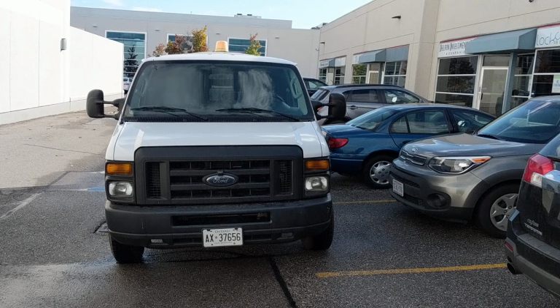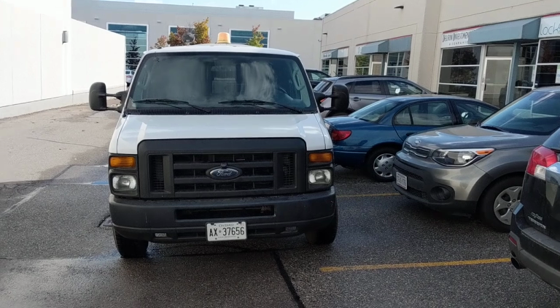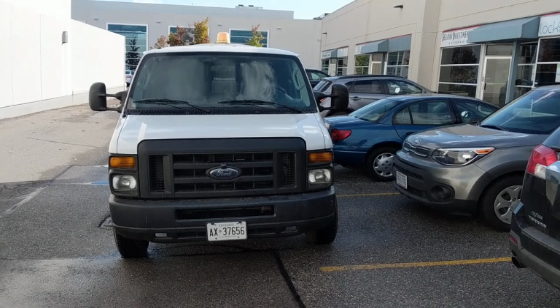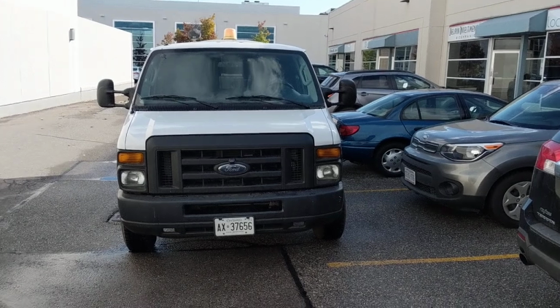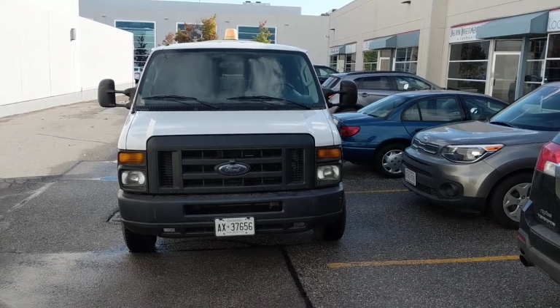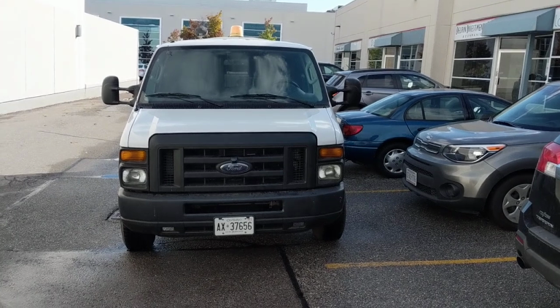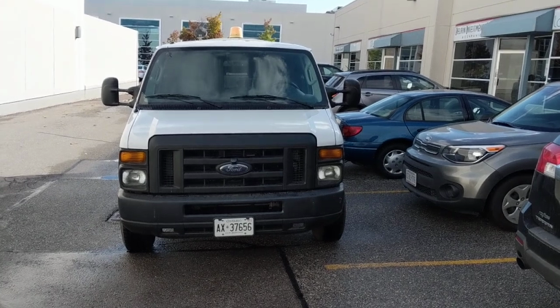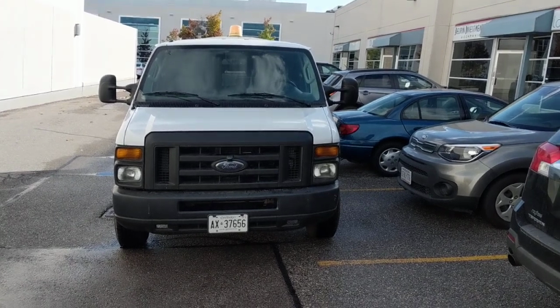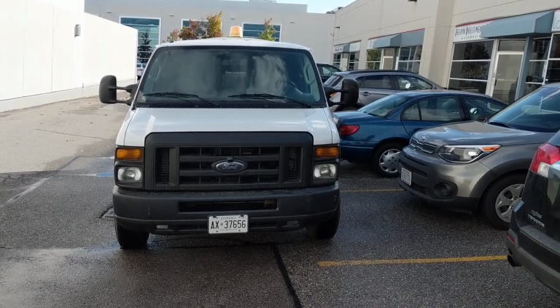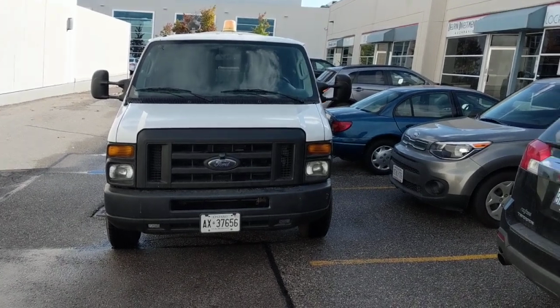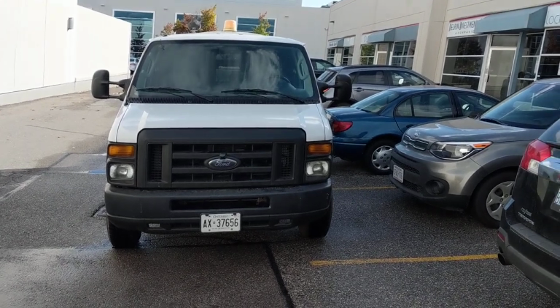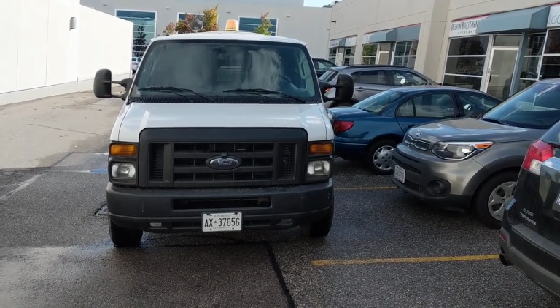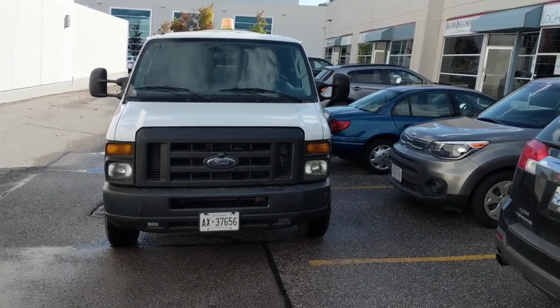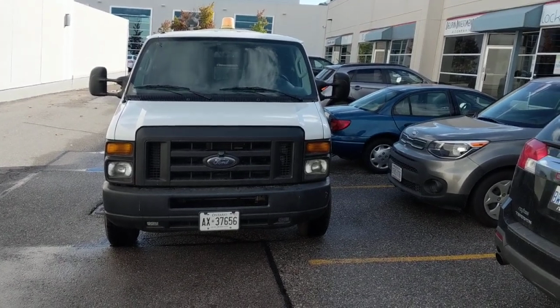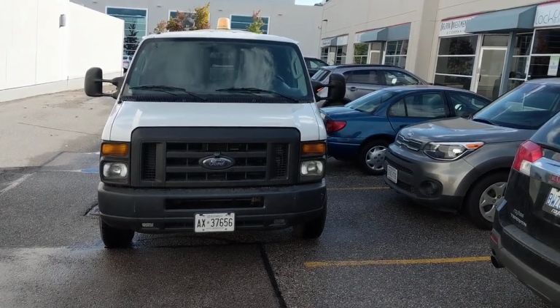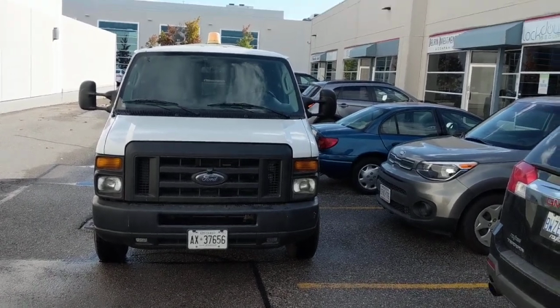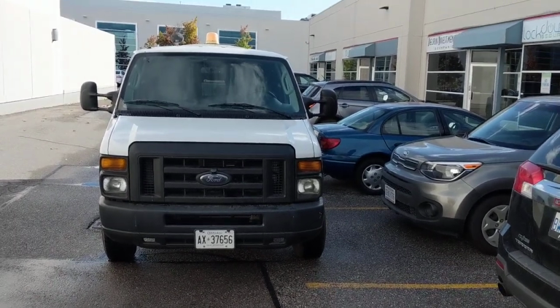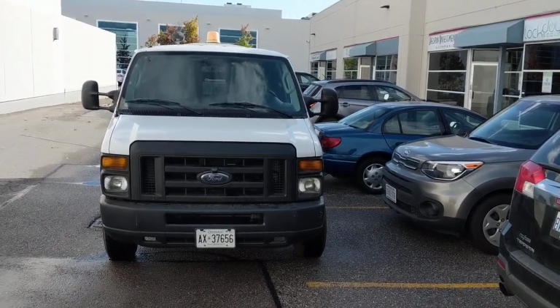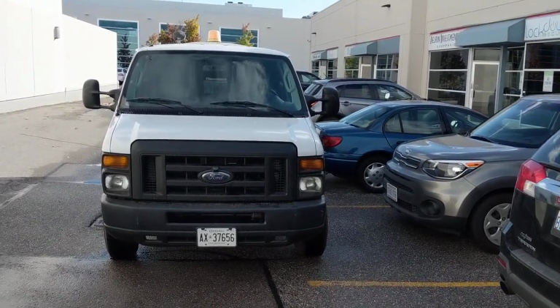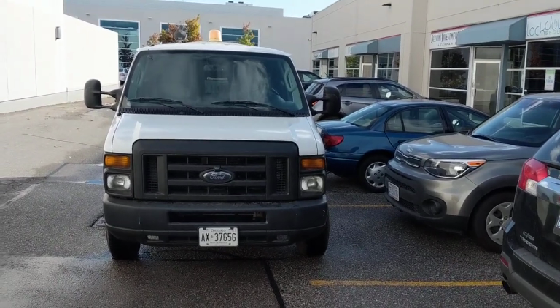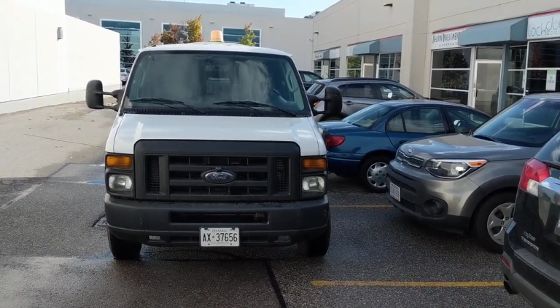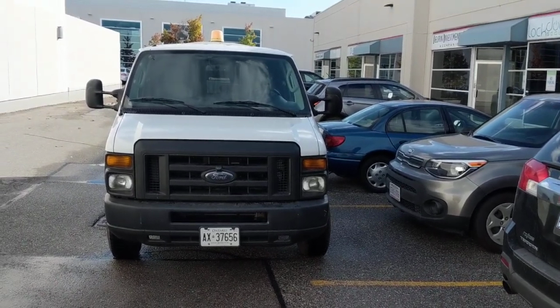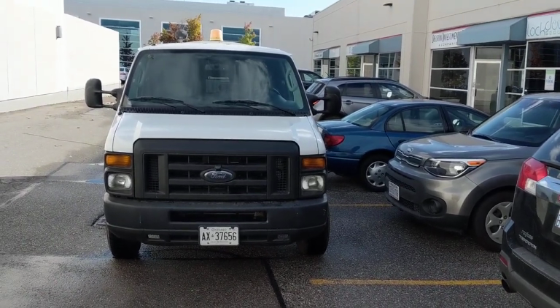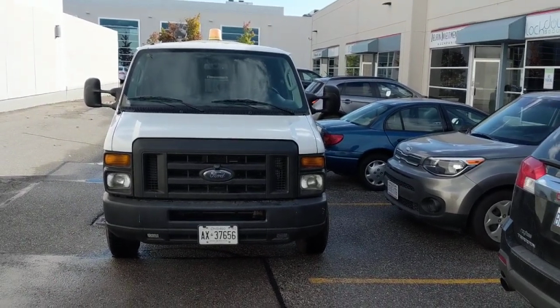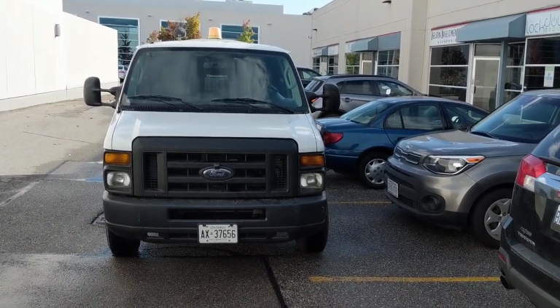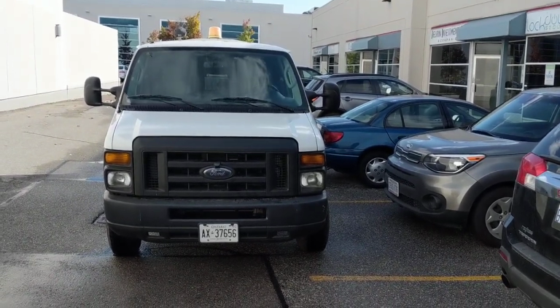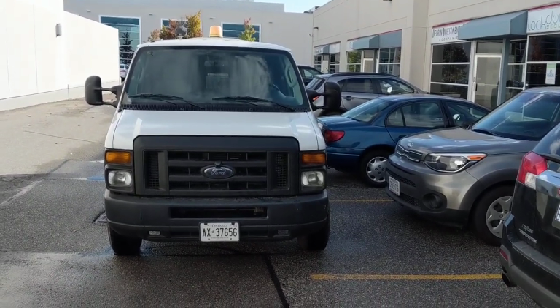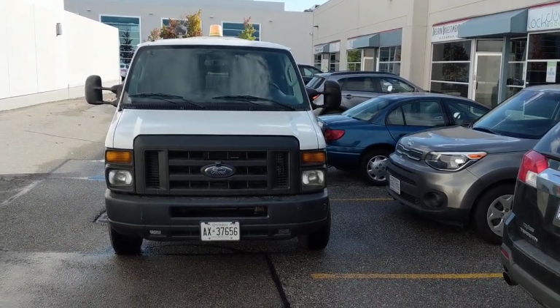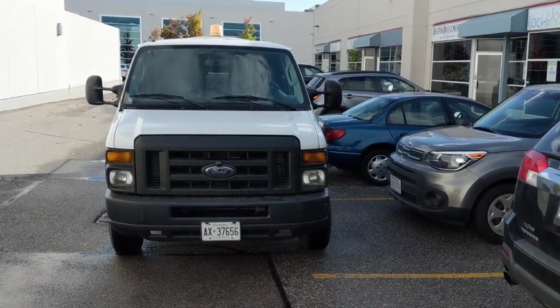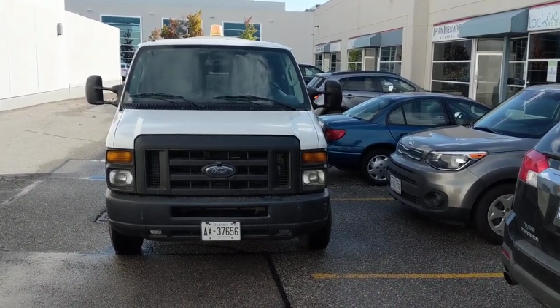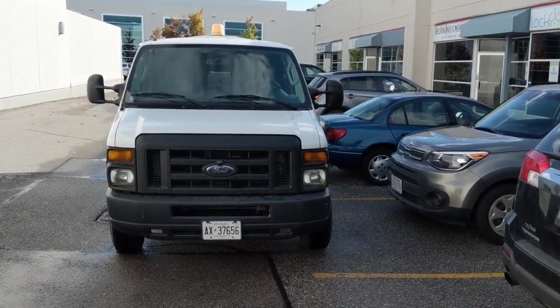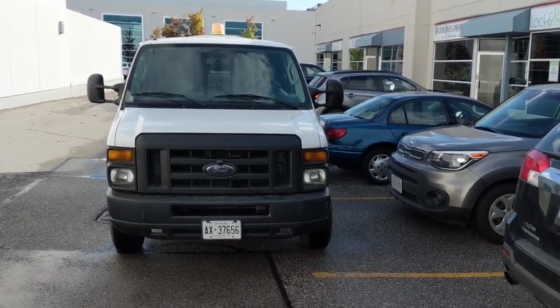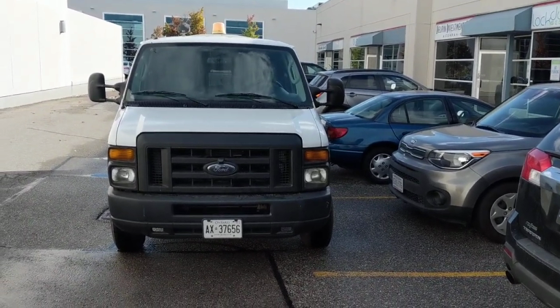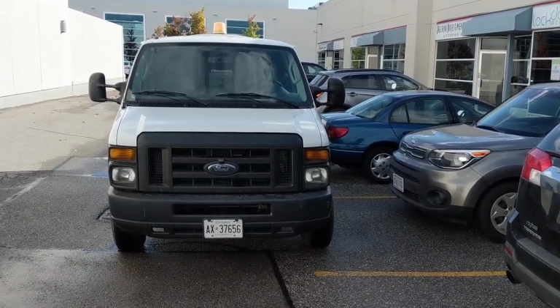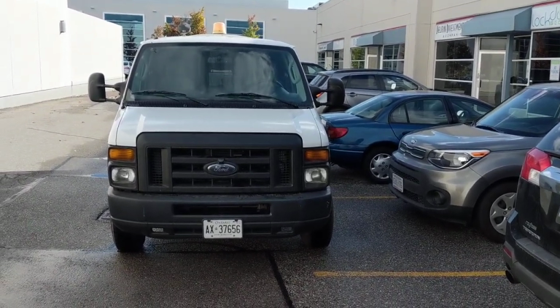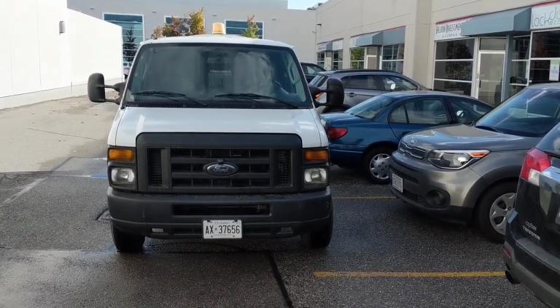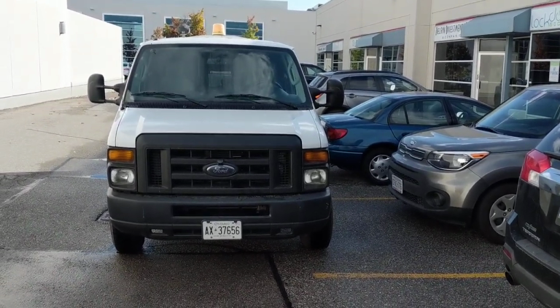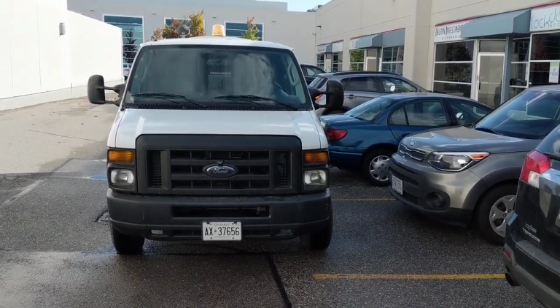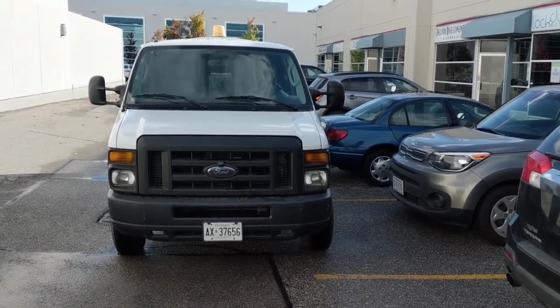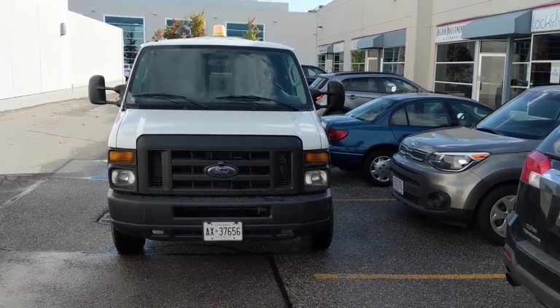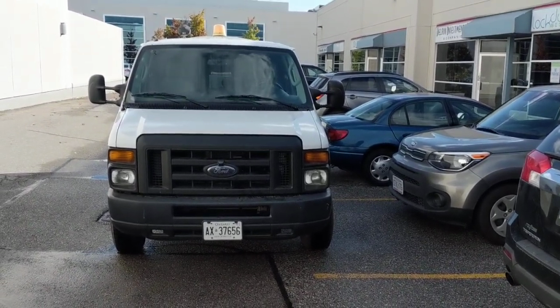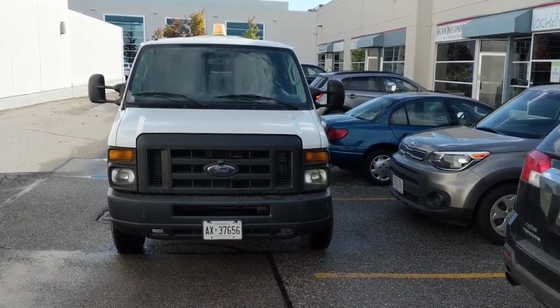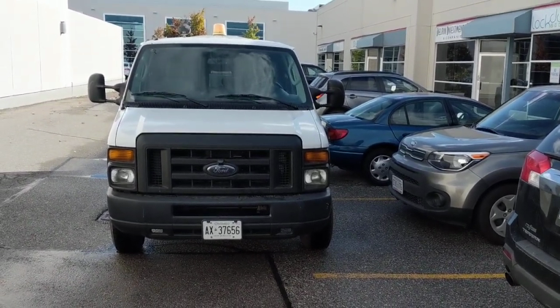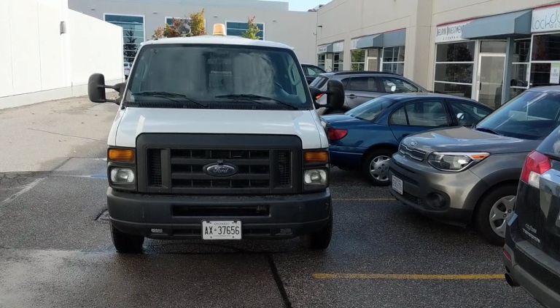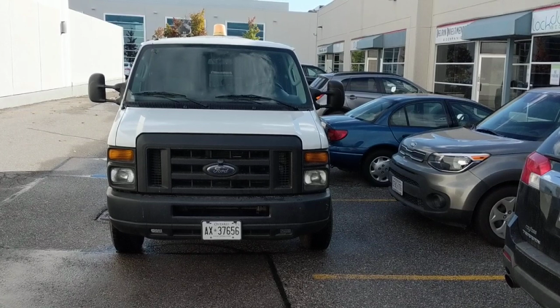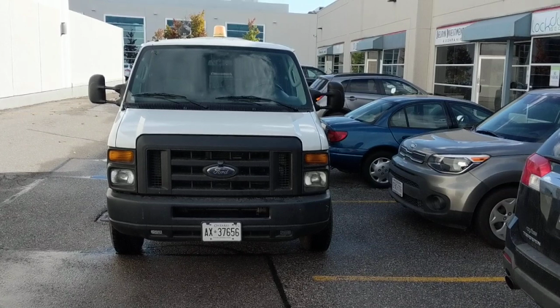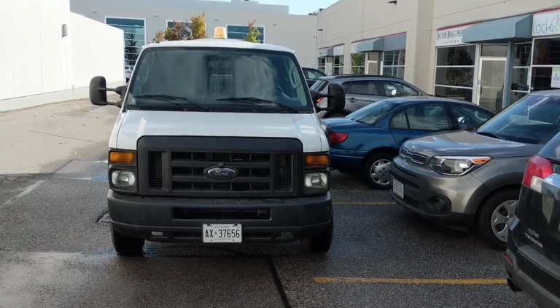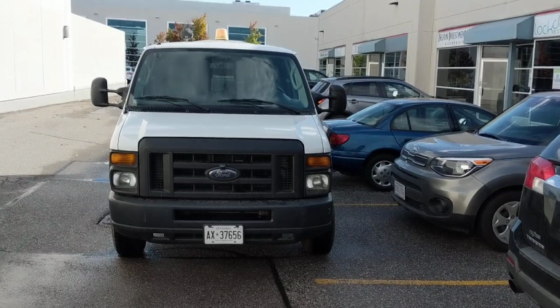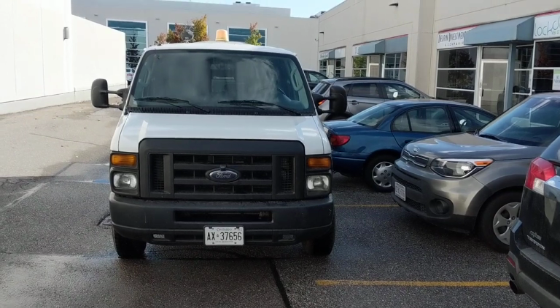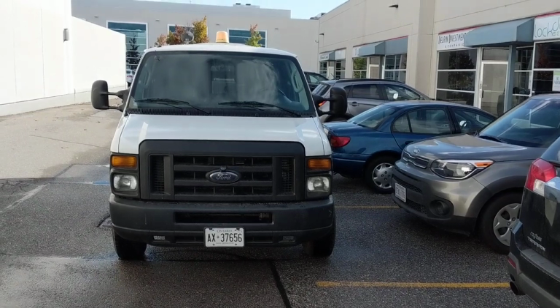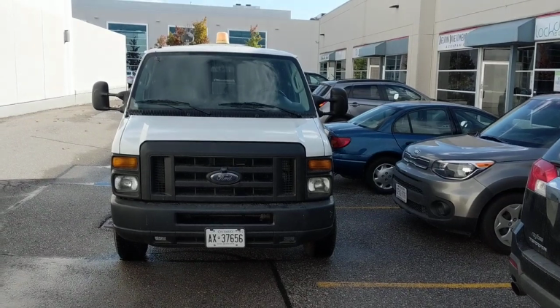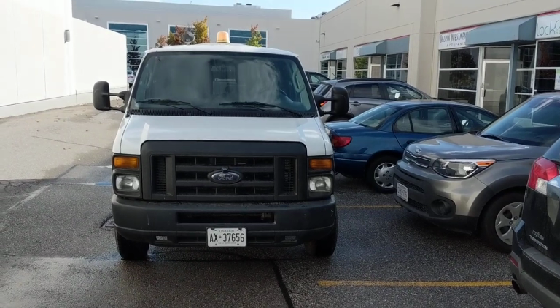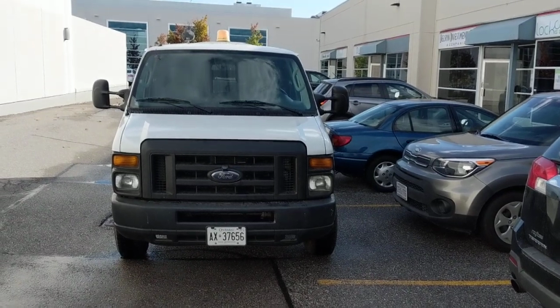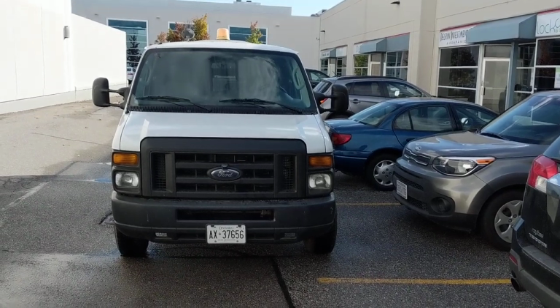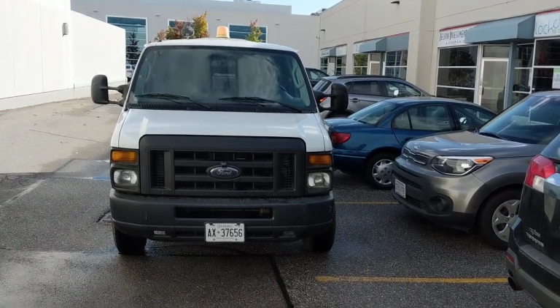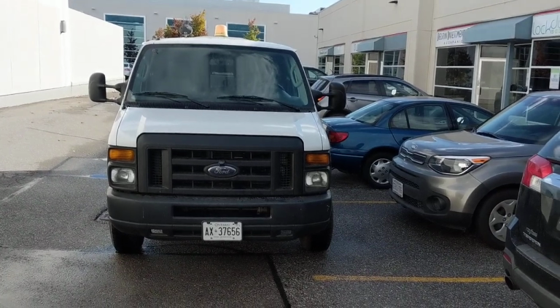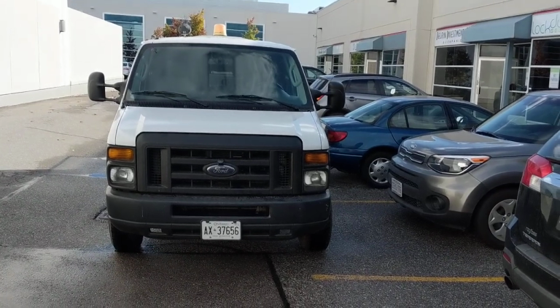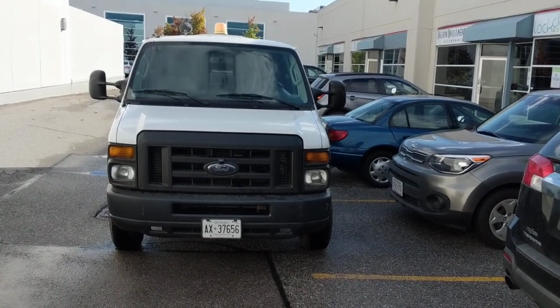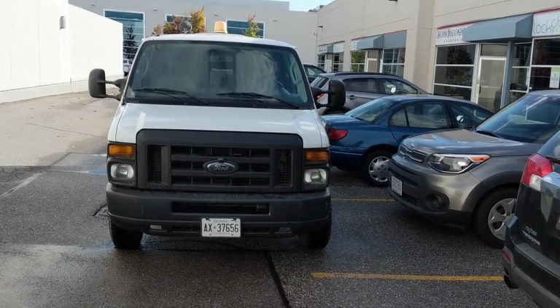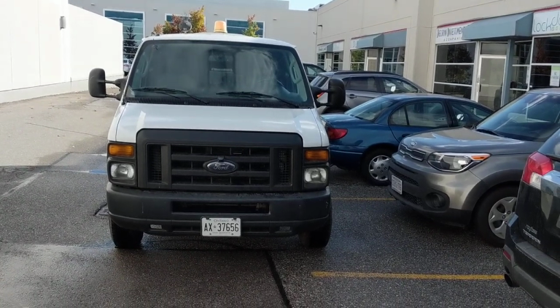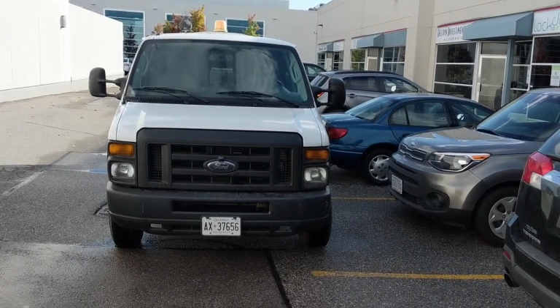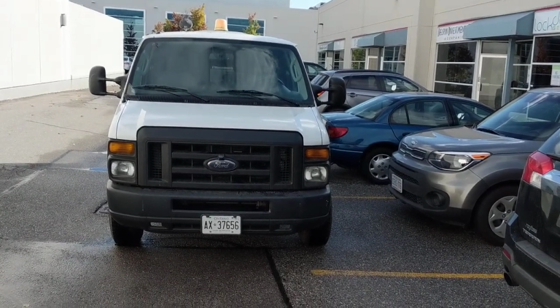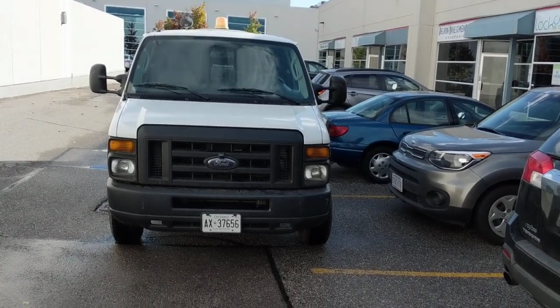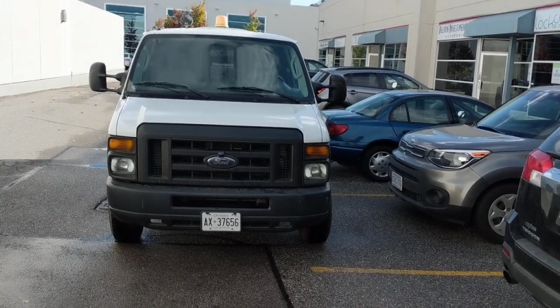Hey, what's going on everyone? It's Jeff at Lockdown Security. I'm bringing you a video today on this Ford E250 Econoline van that we installed. Pretty cool piece of technology.